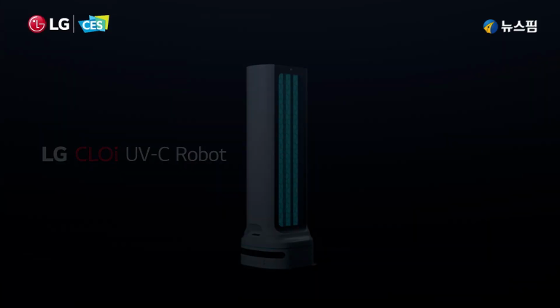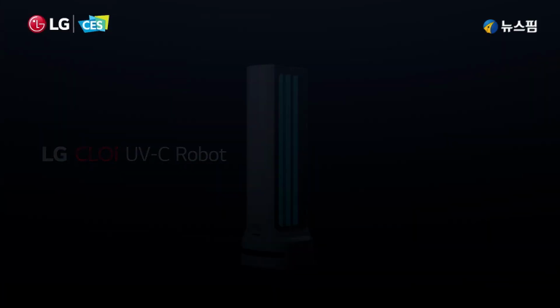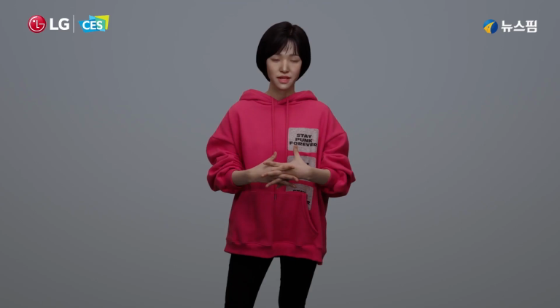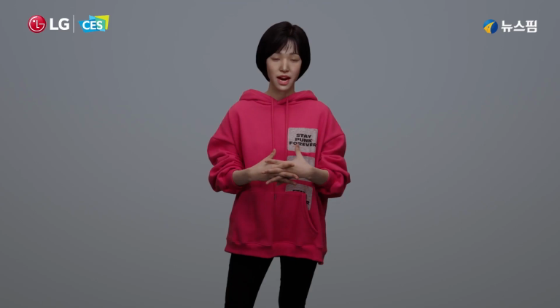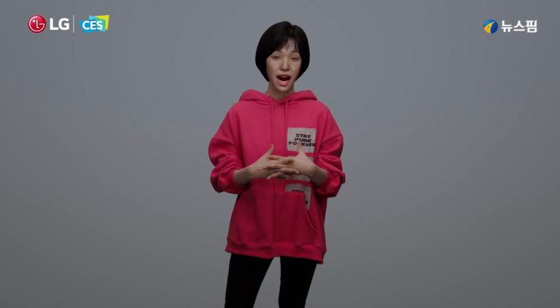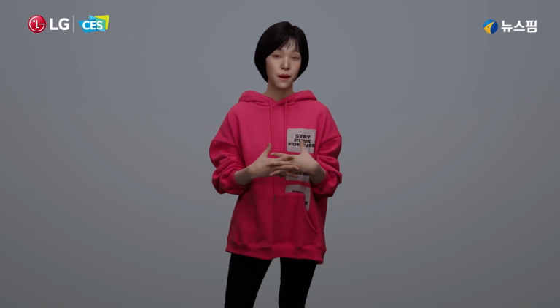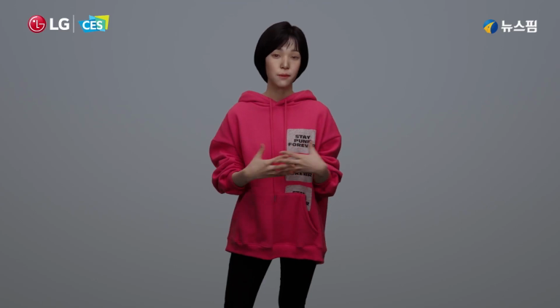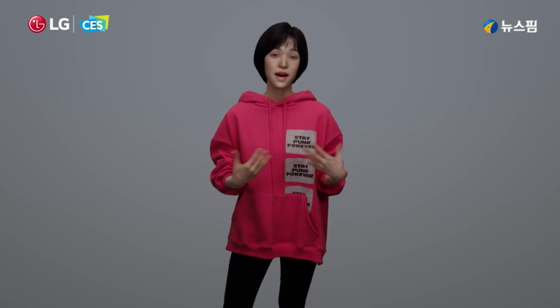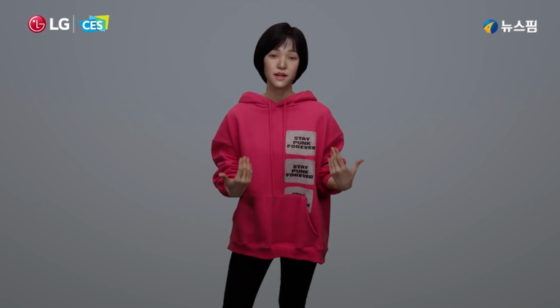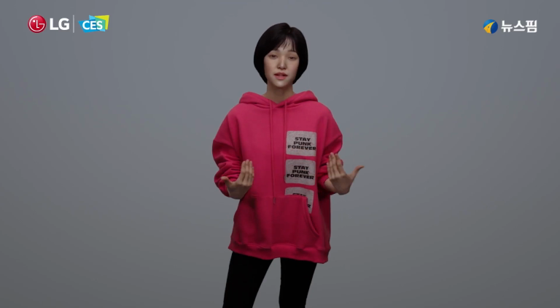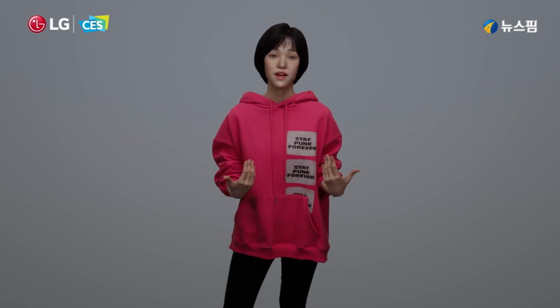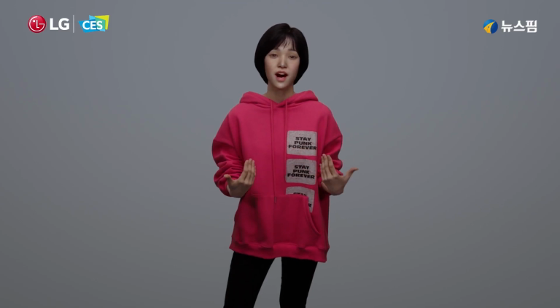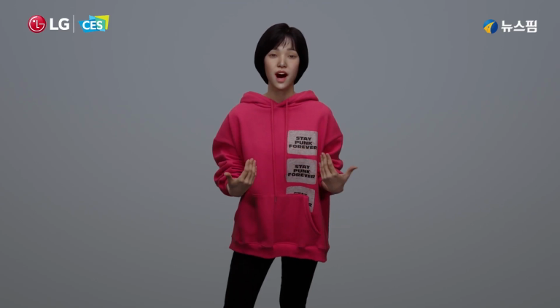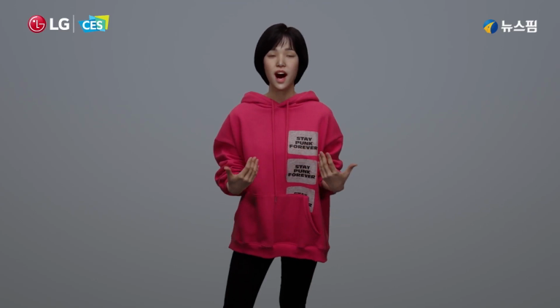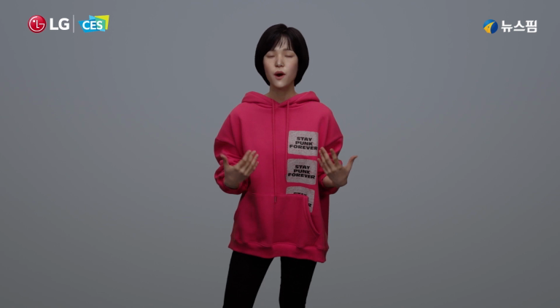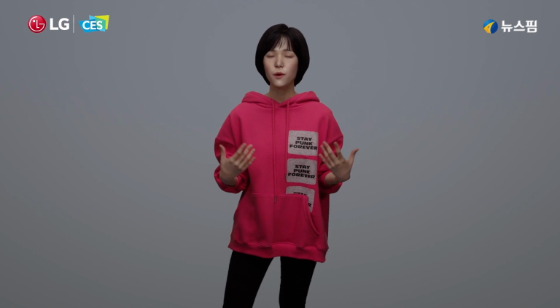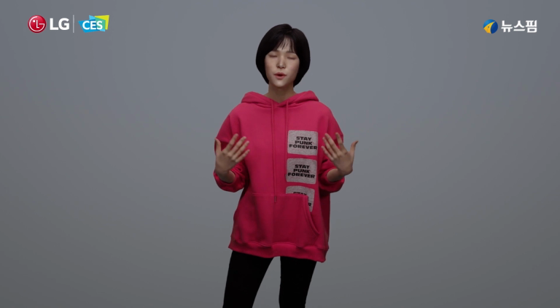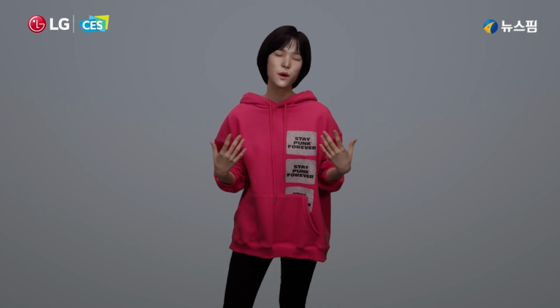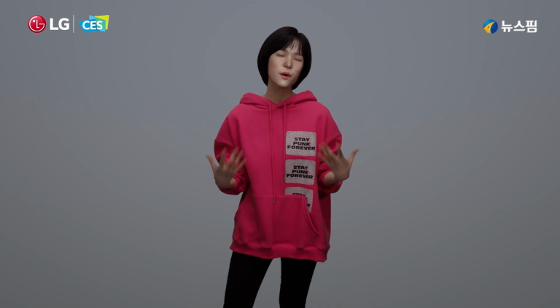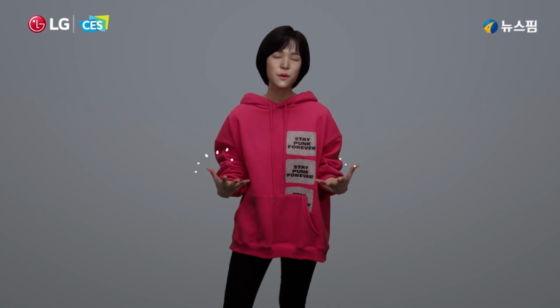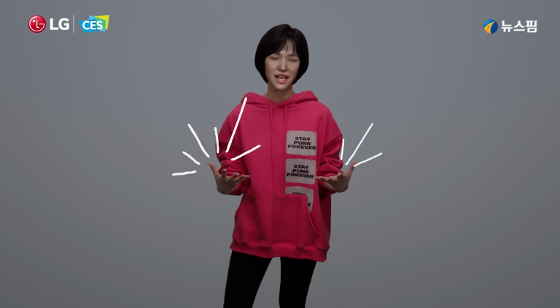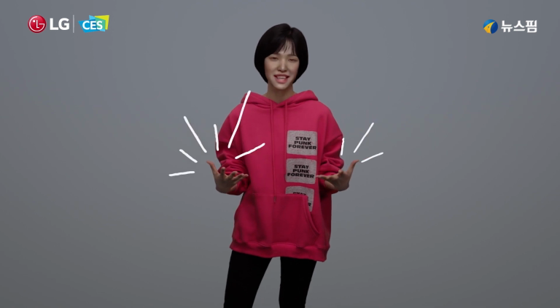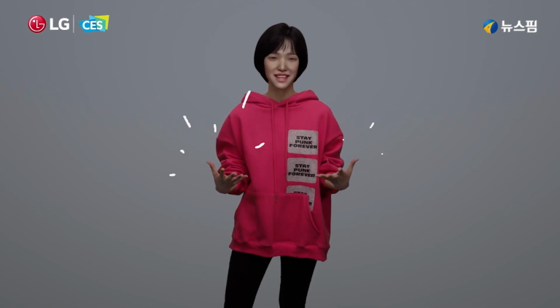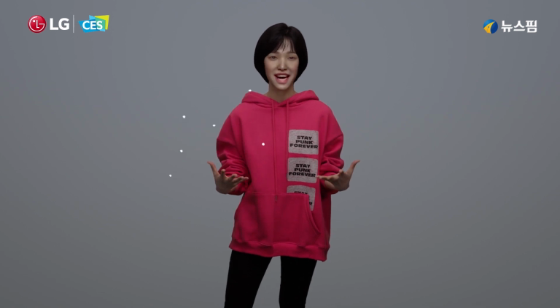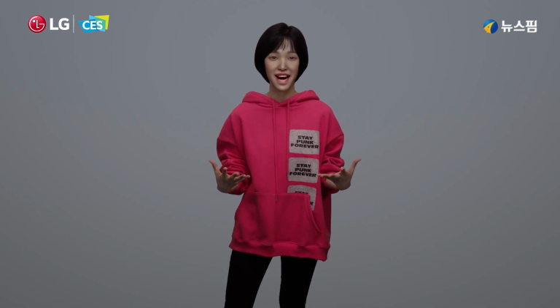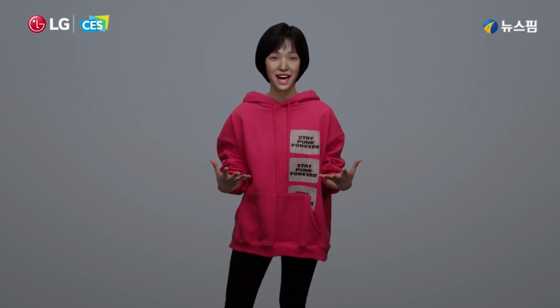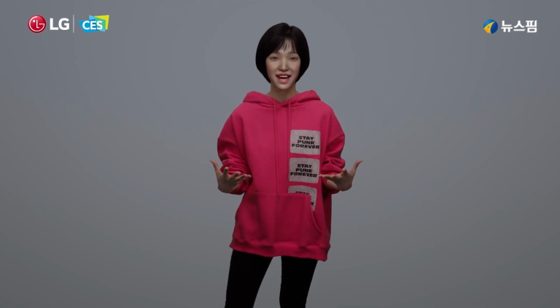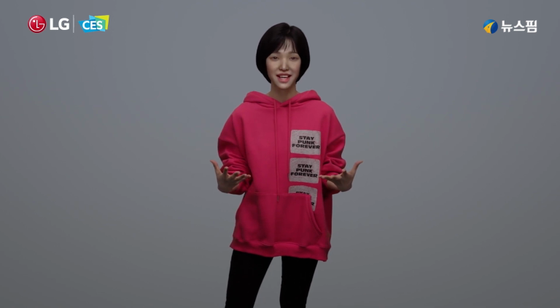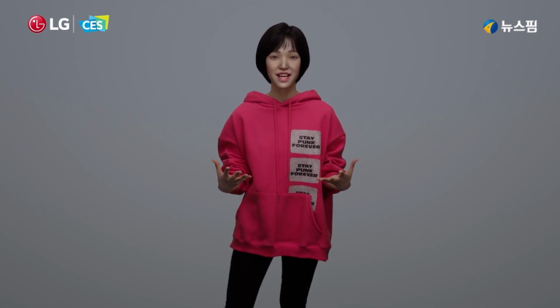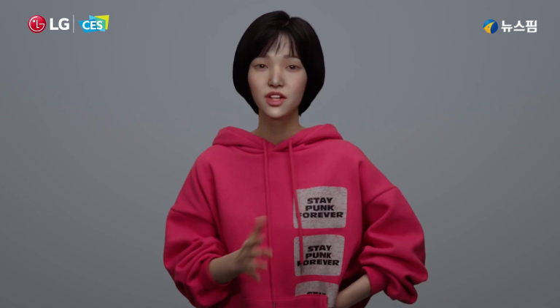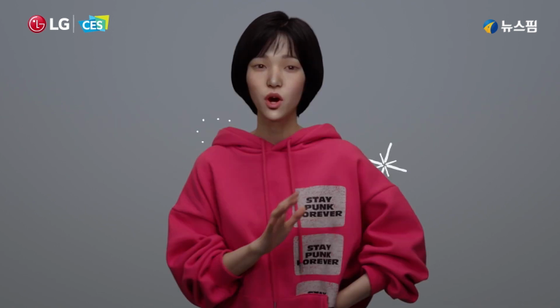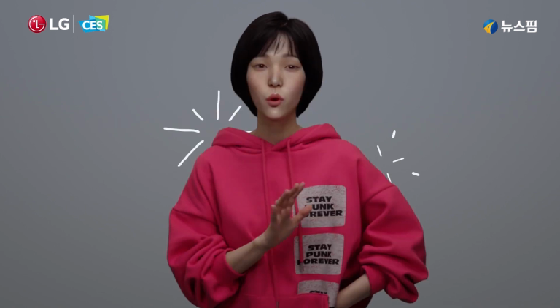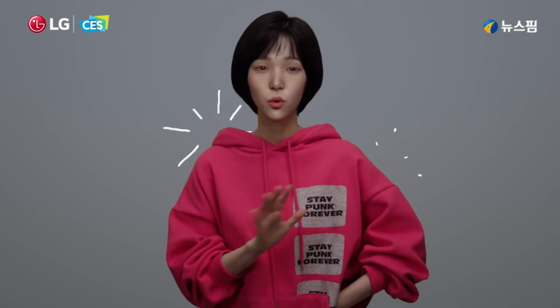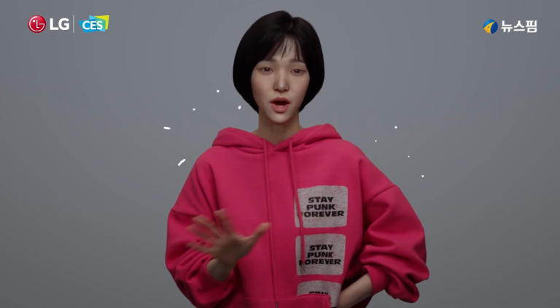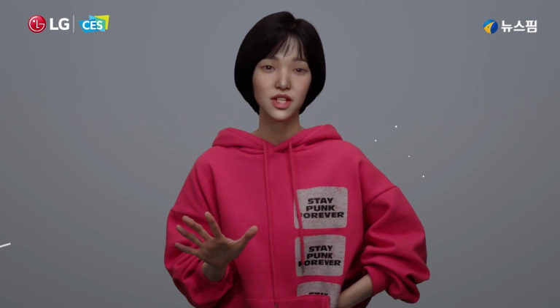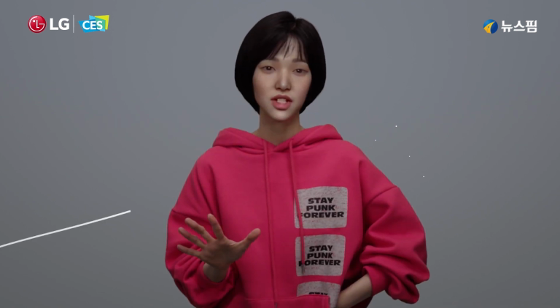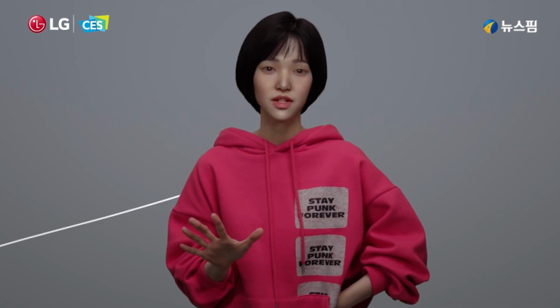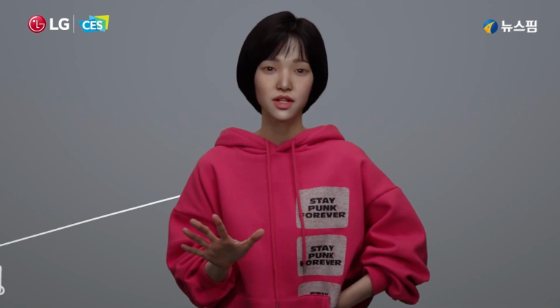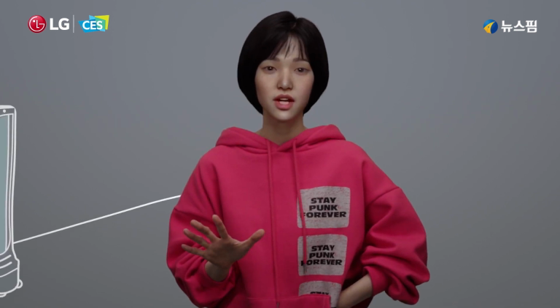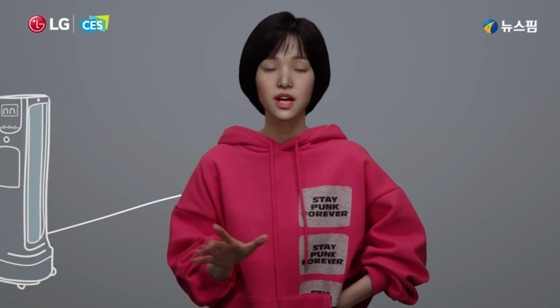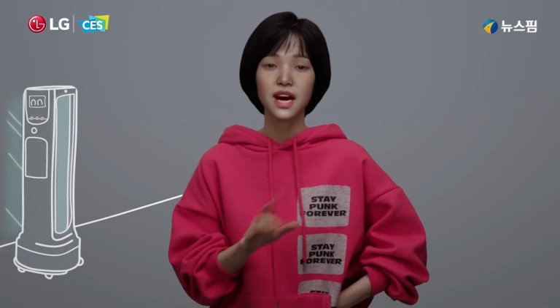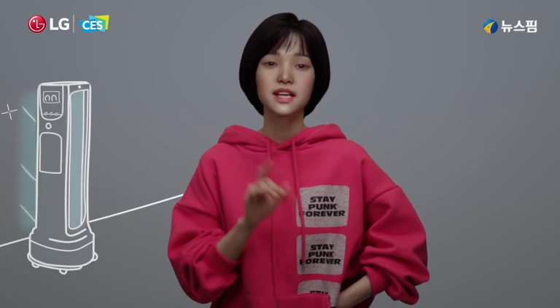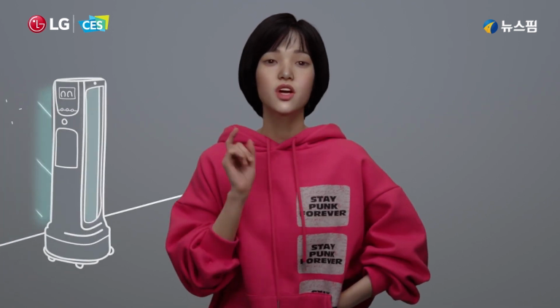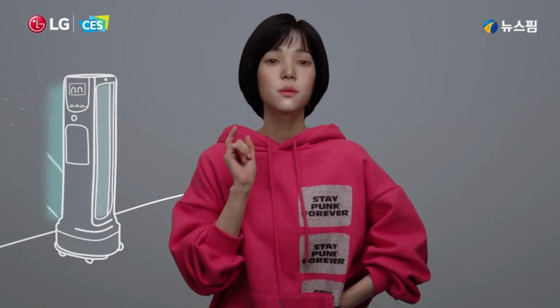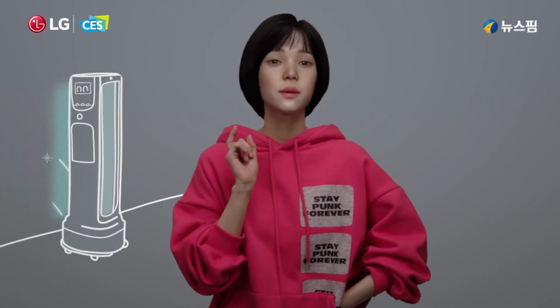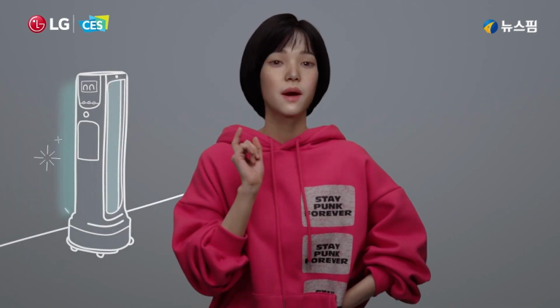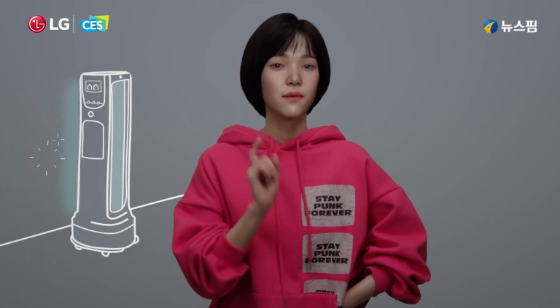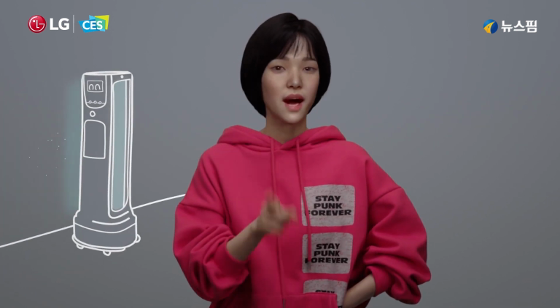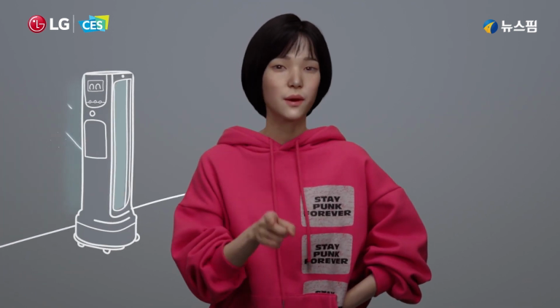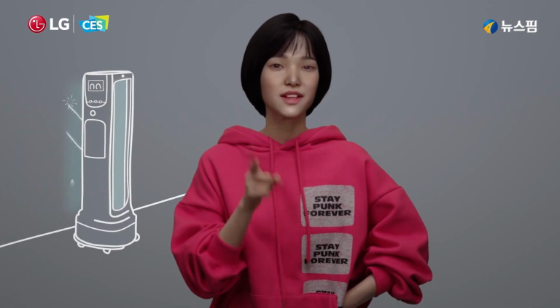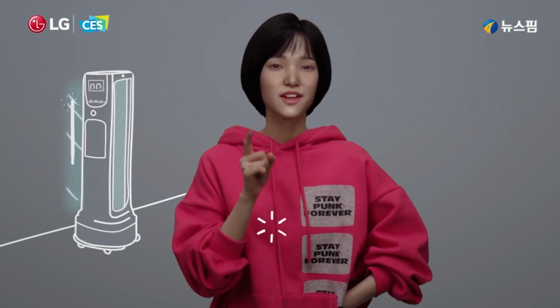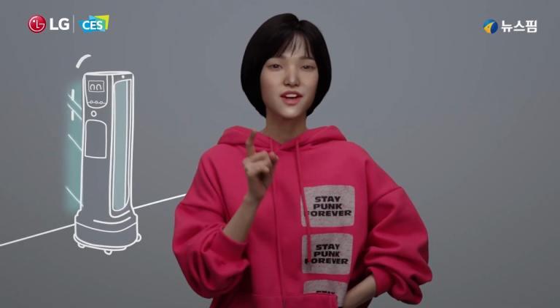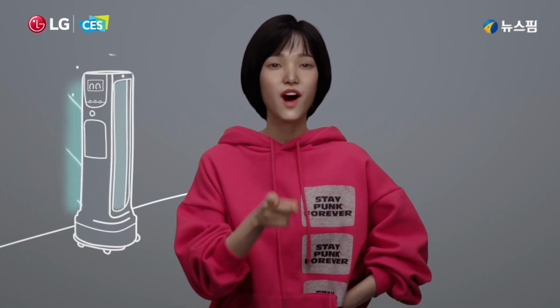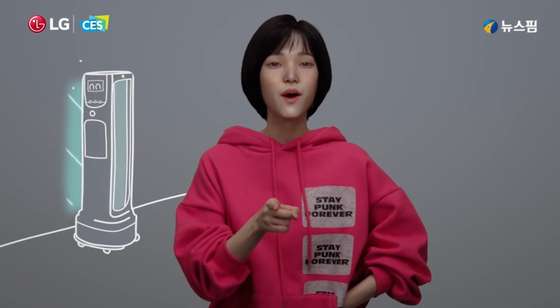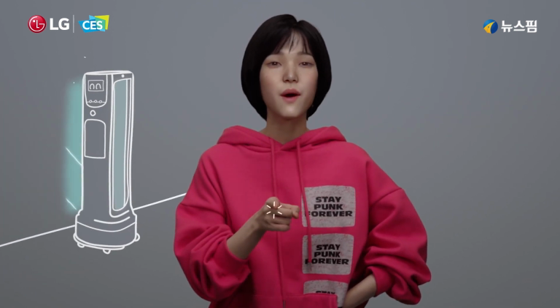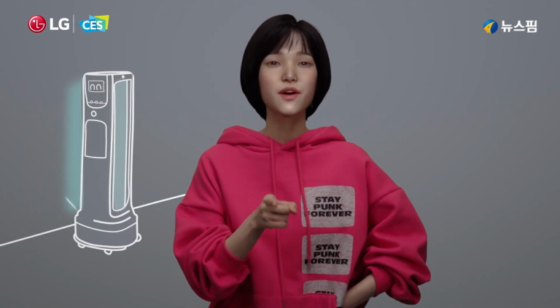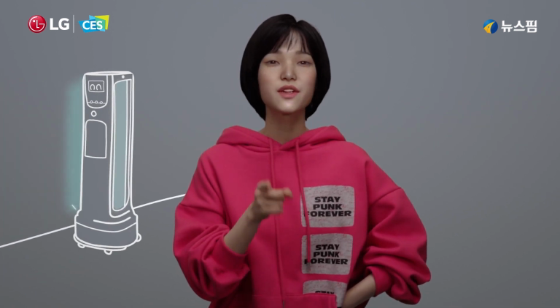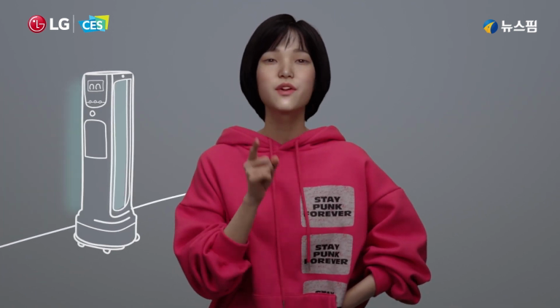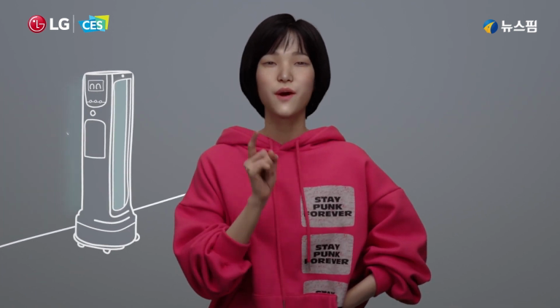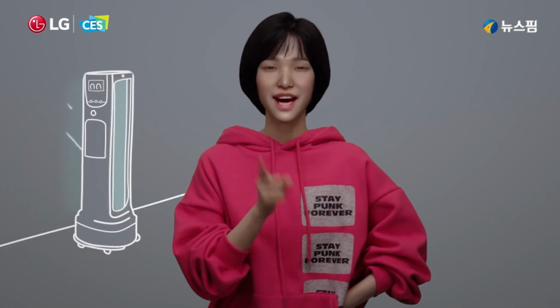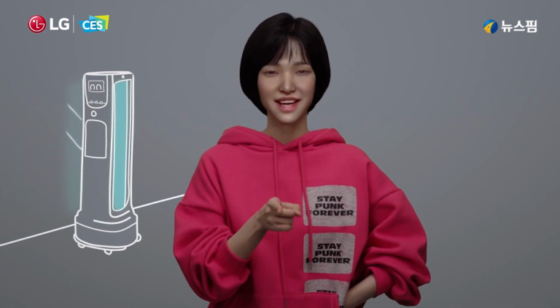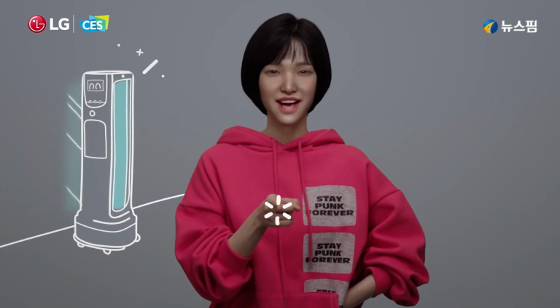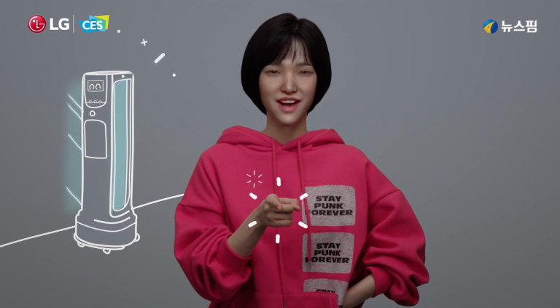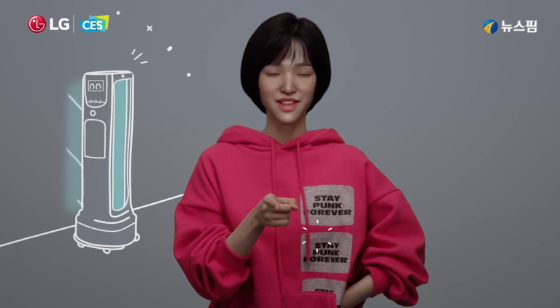I mean, how cool is that? No question, that's gonna be my favorite CloBot right there.